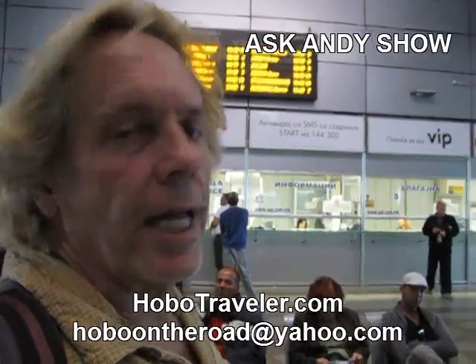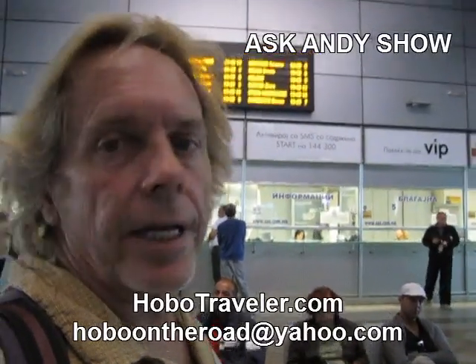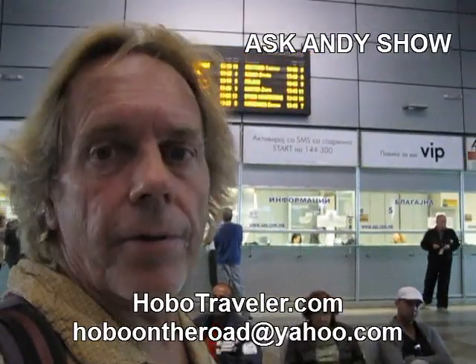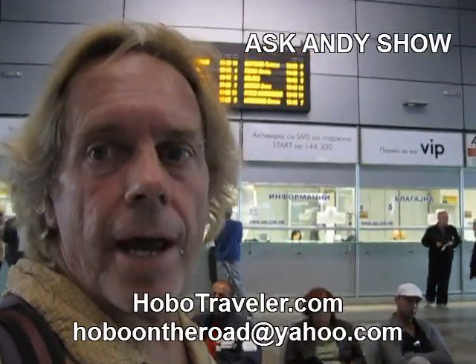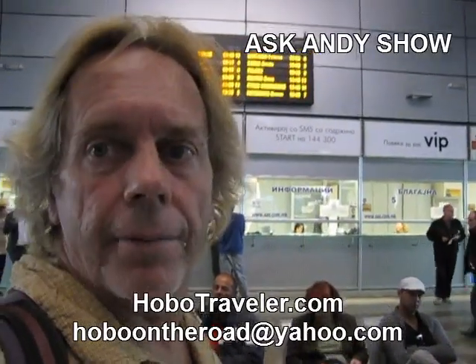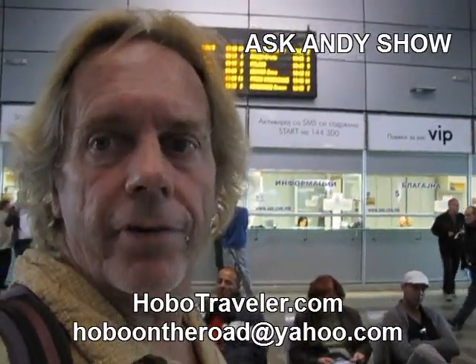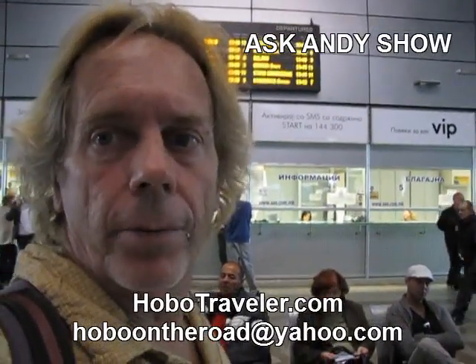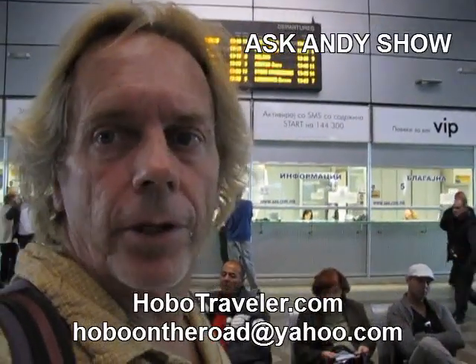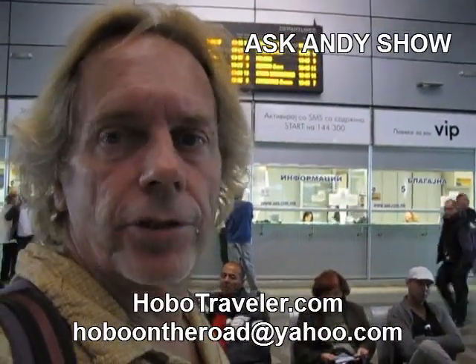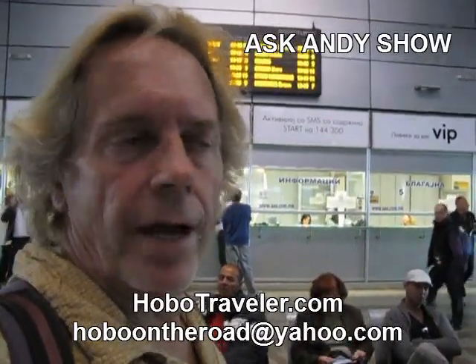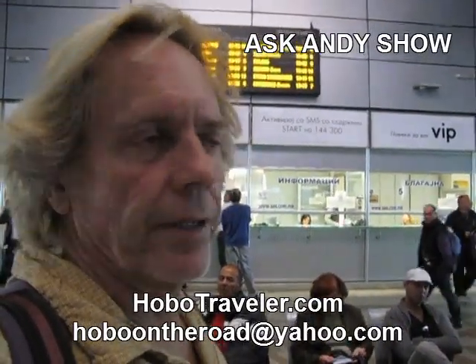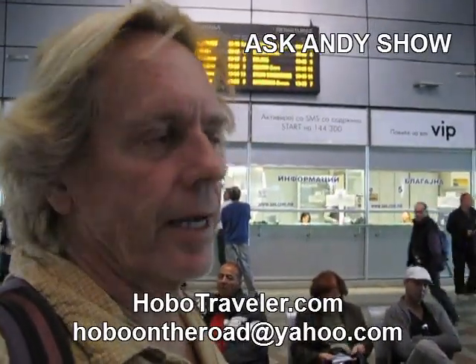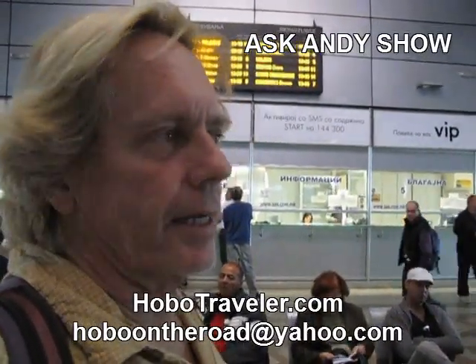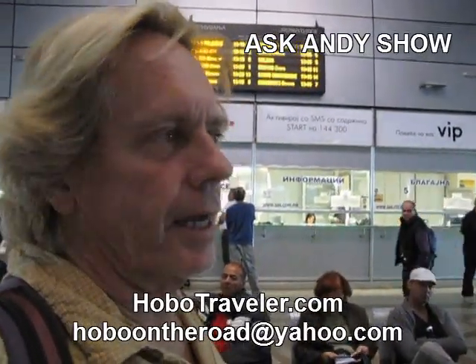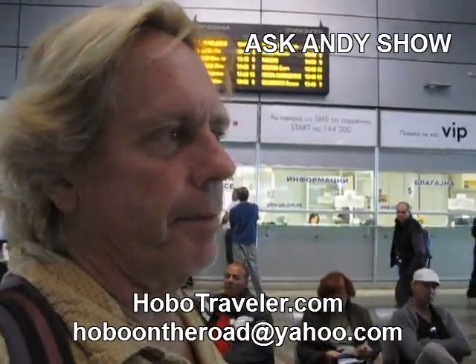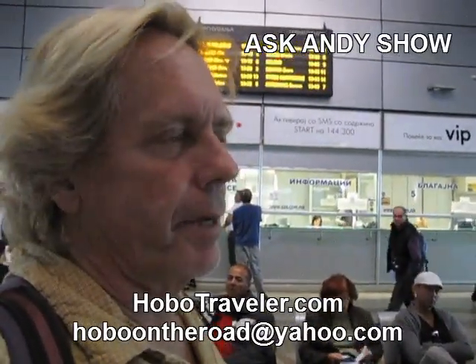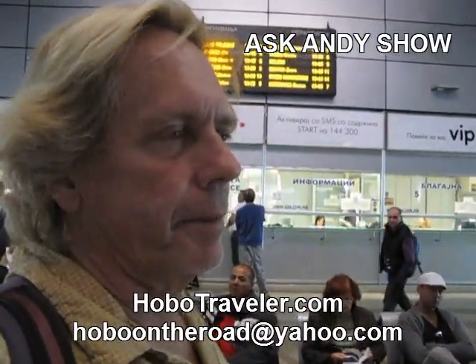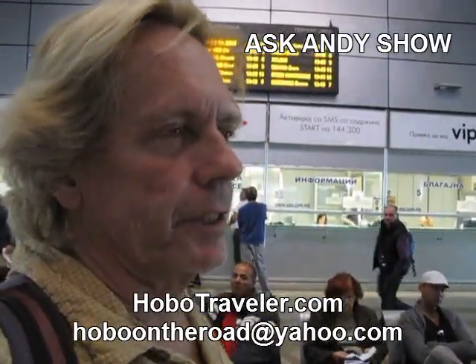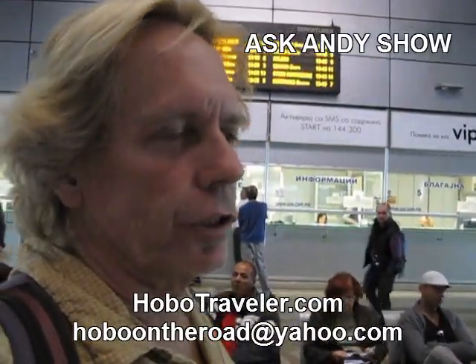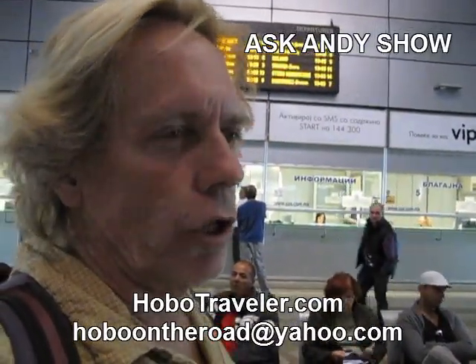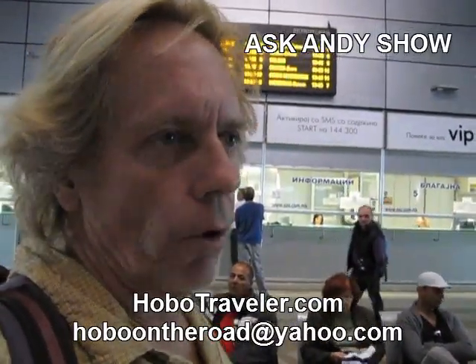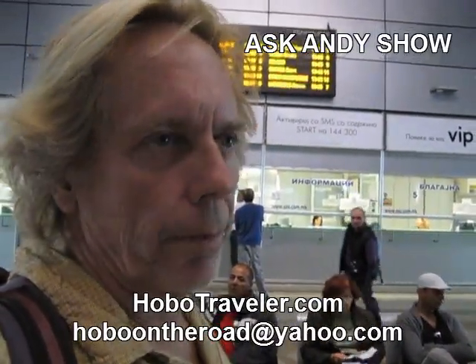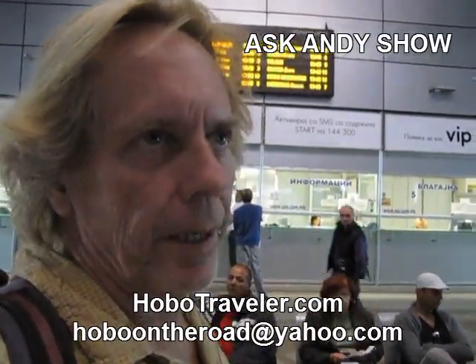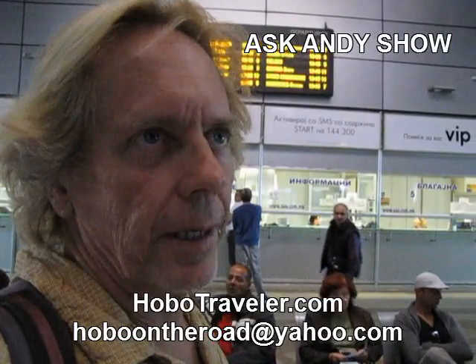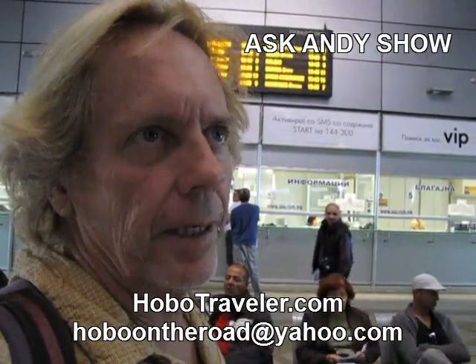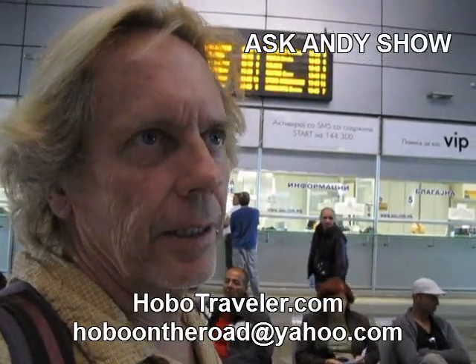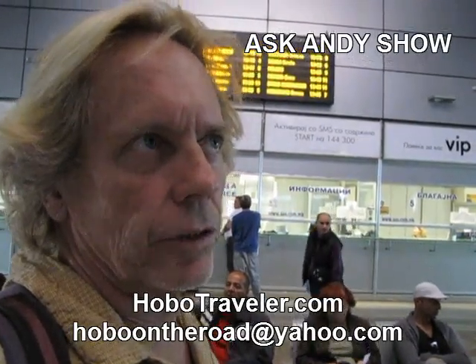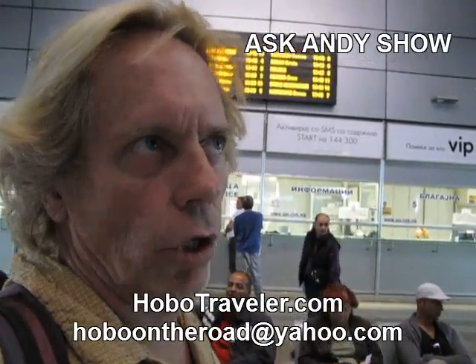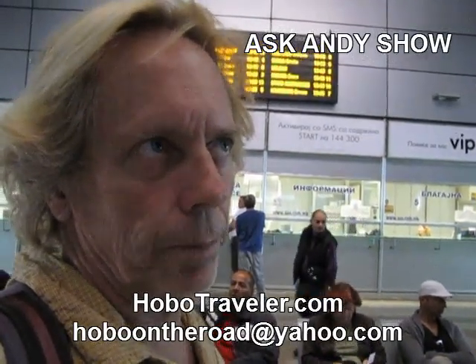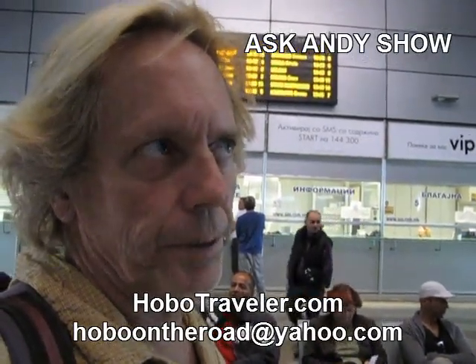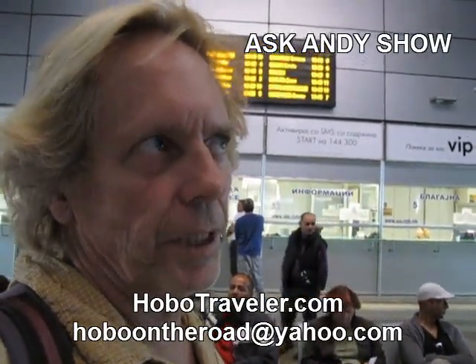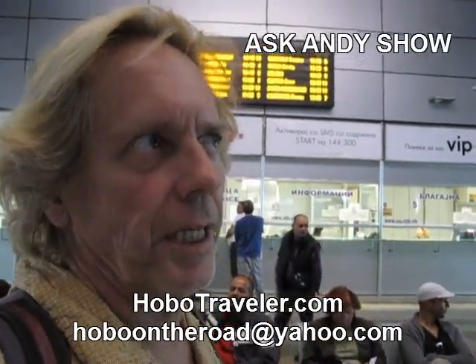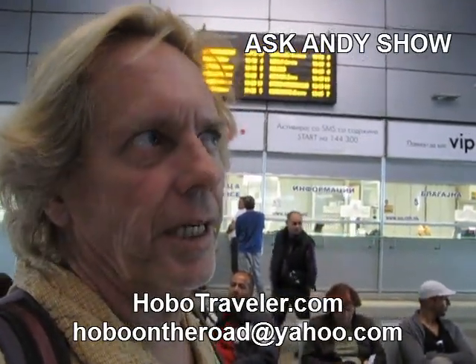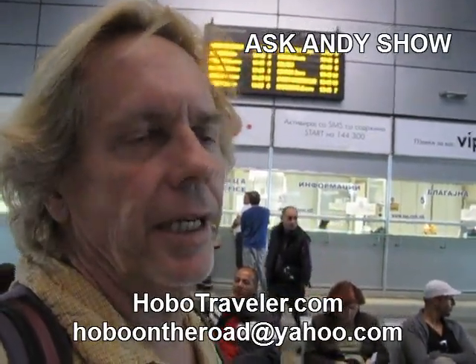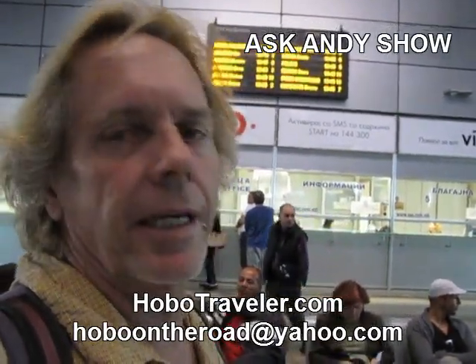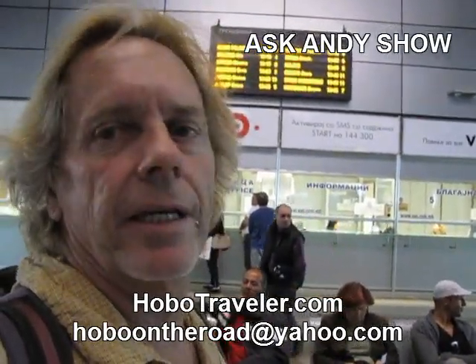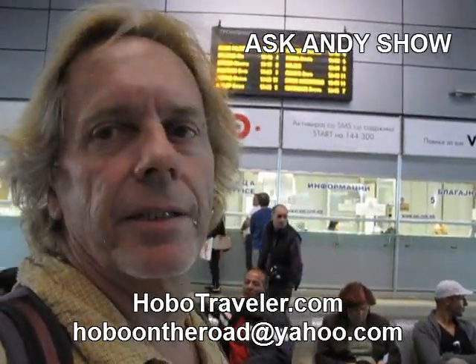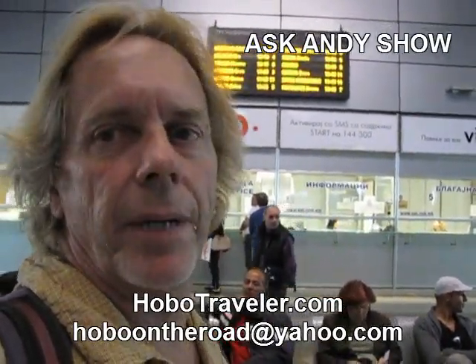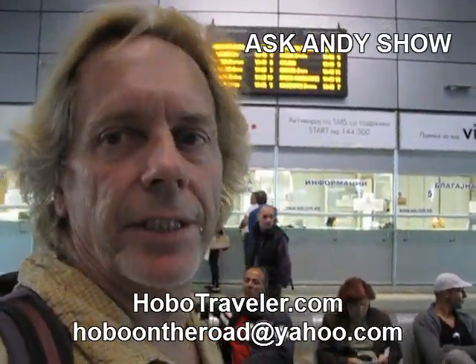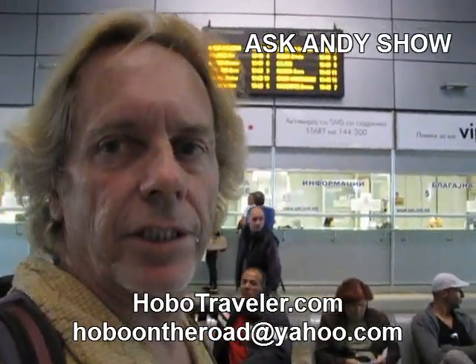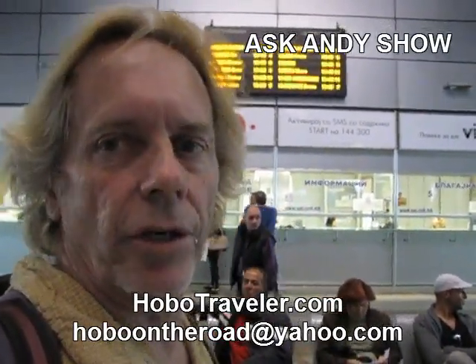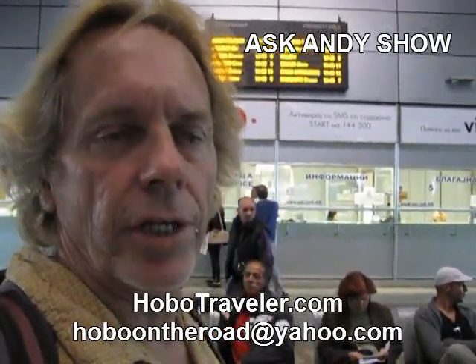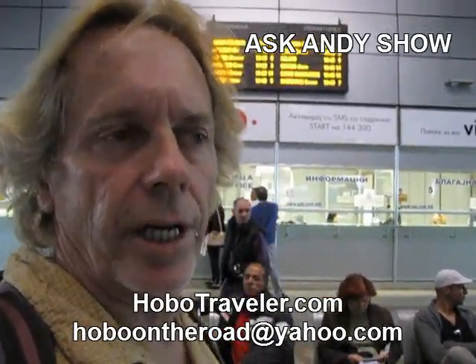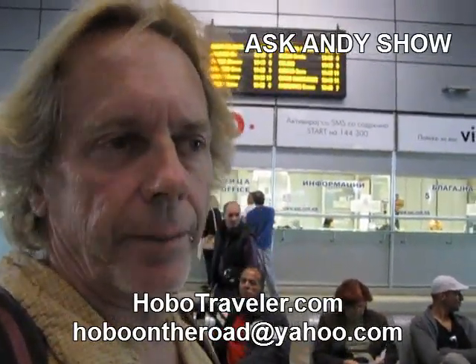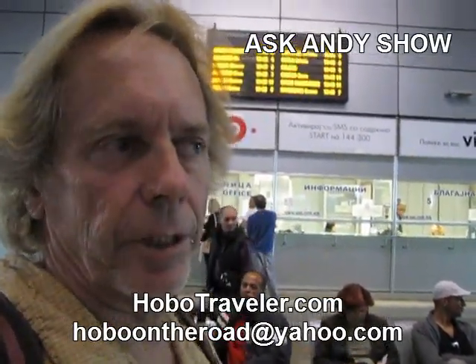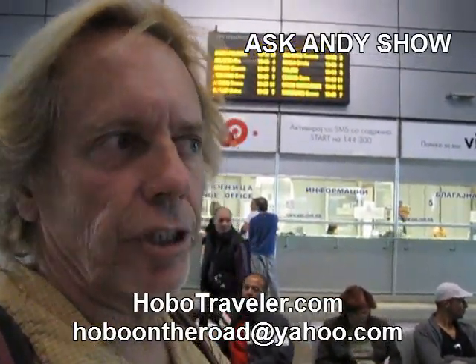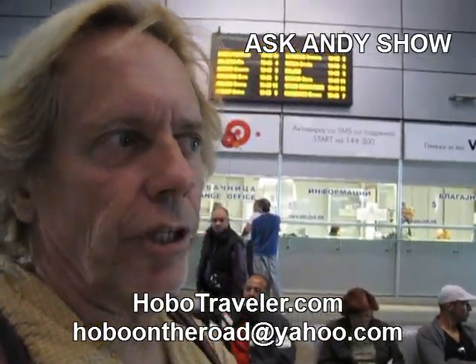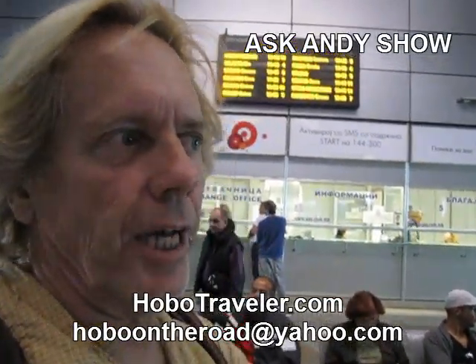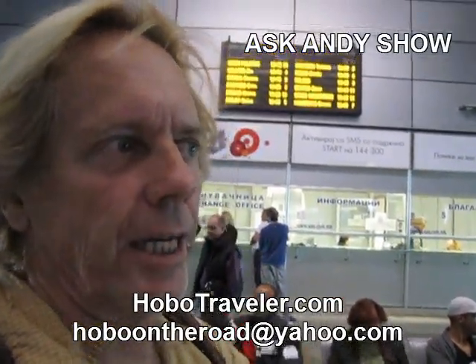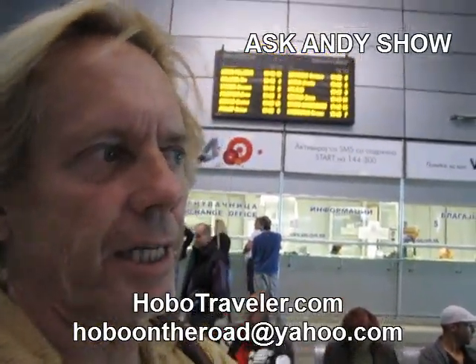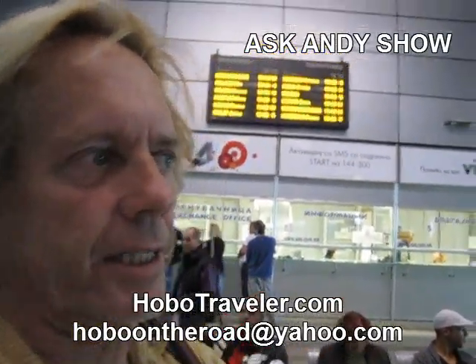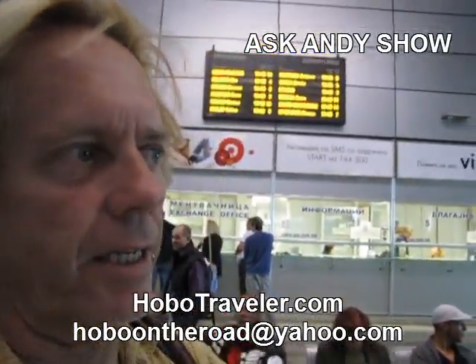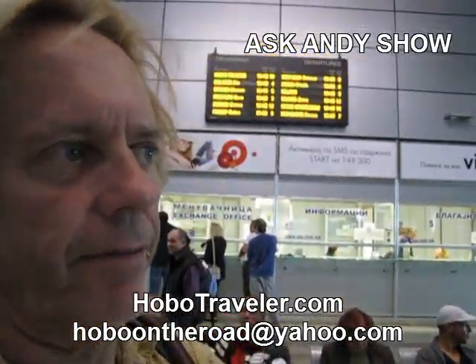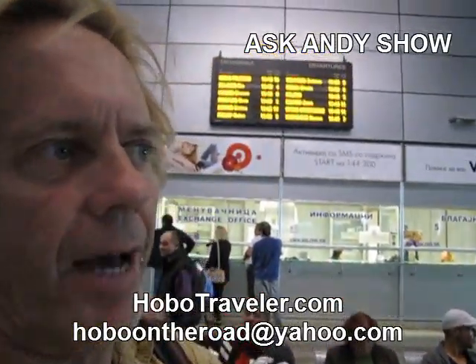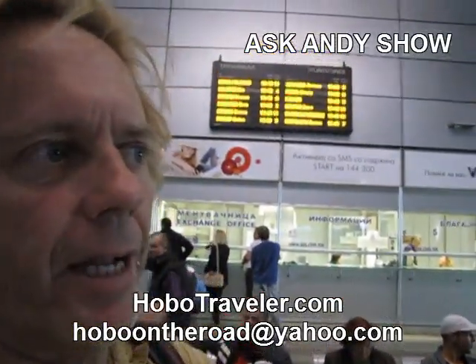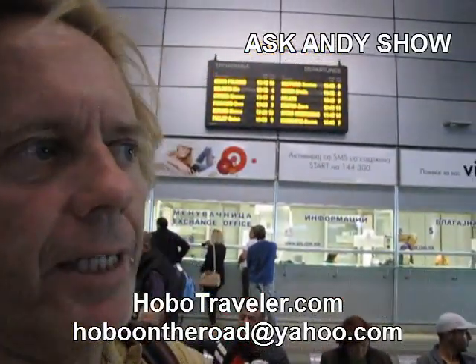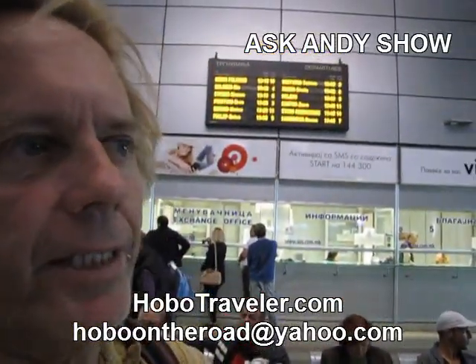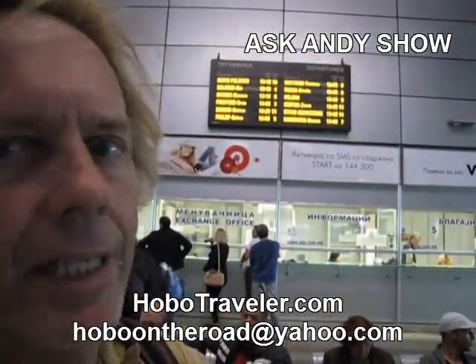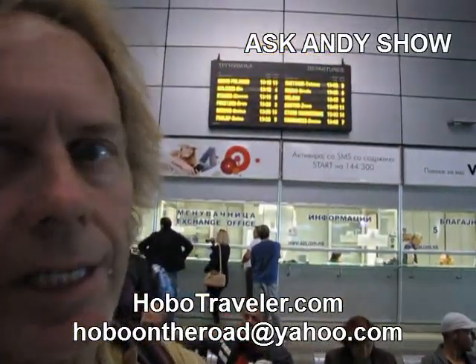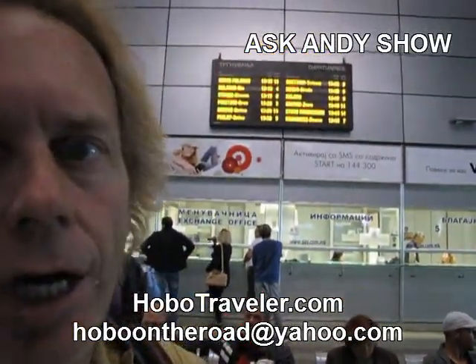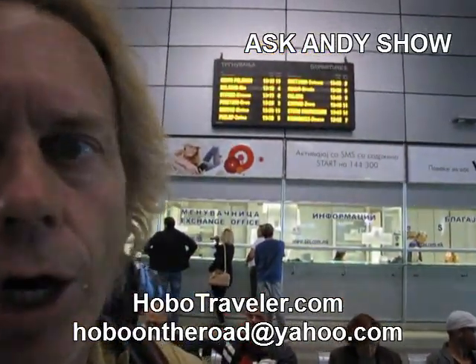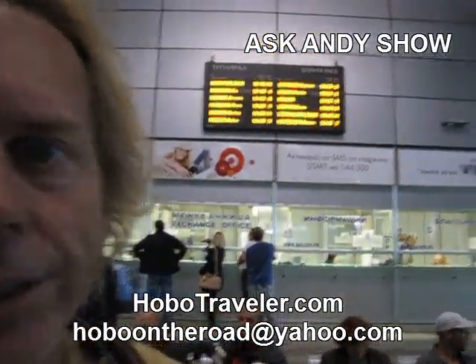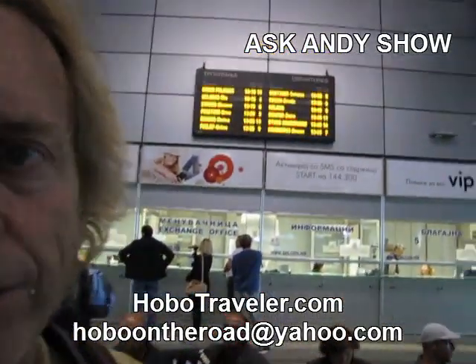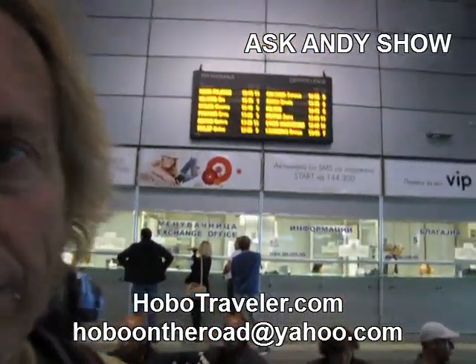It's Andy Graham with HoboTraveler.com. I'm in Skopje, Macedonia. And I'm going to show you how to get to the Valentin Hostel.